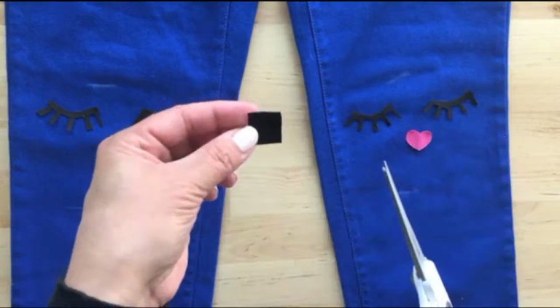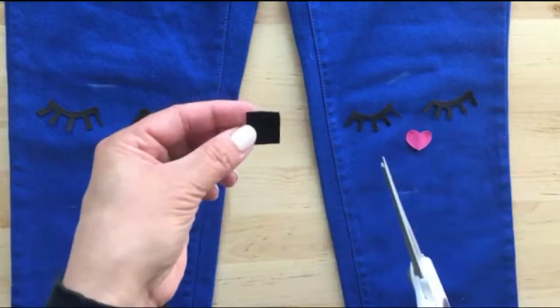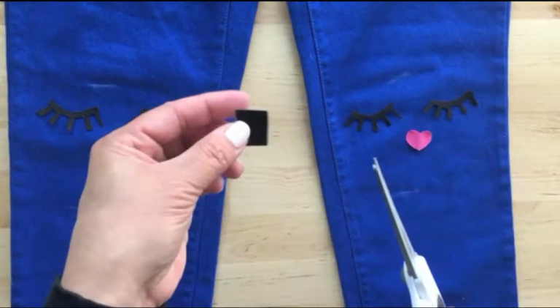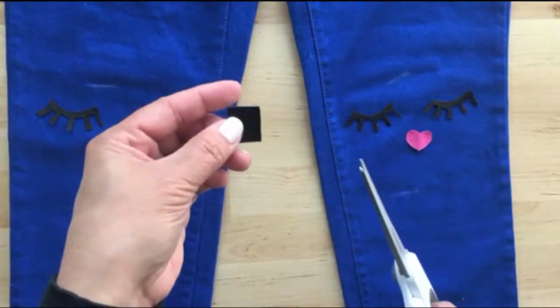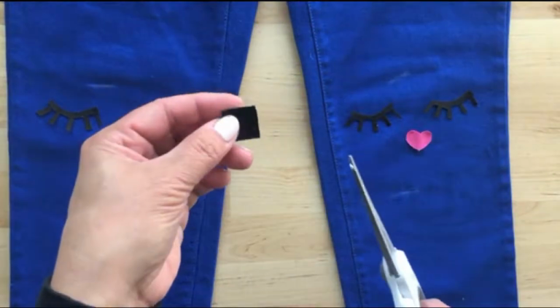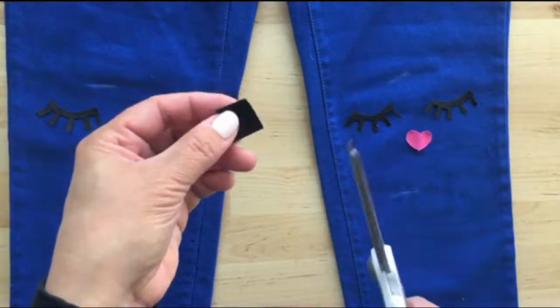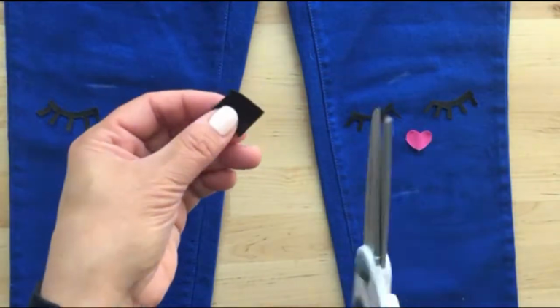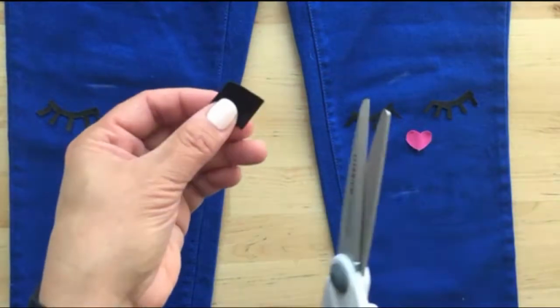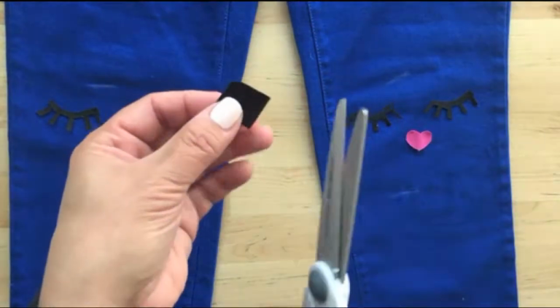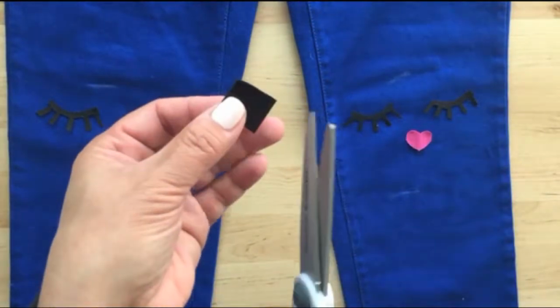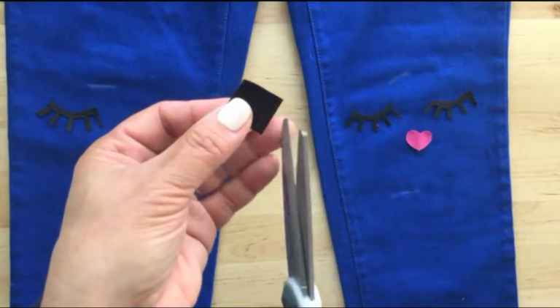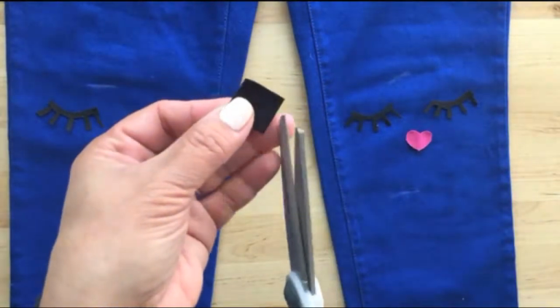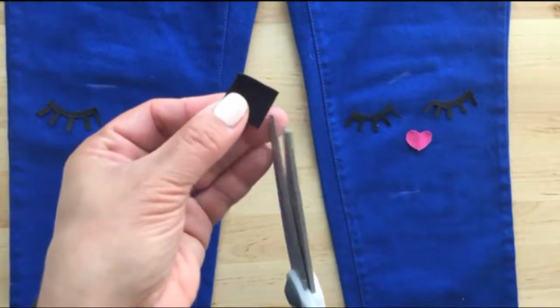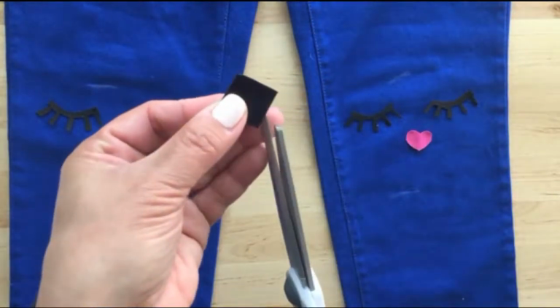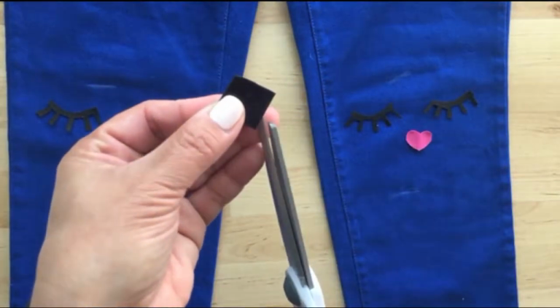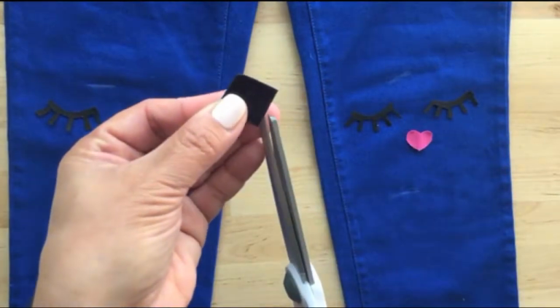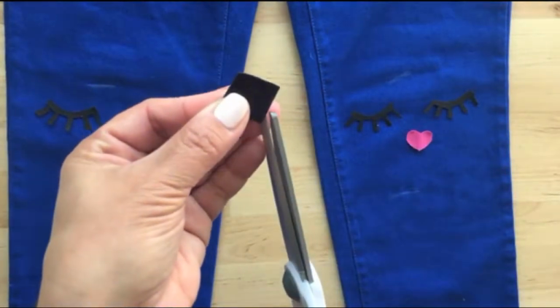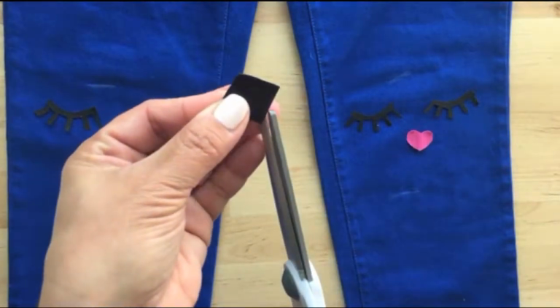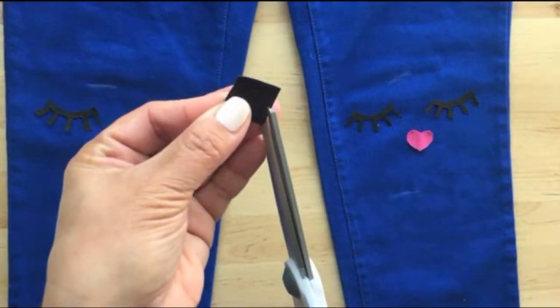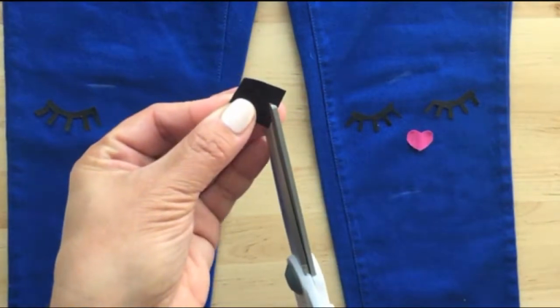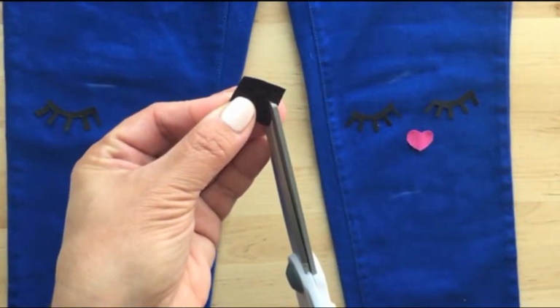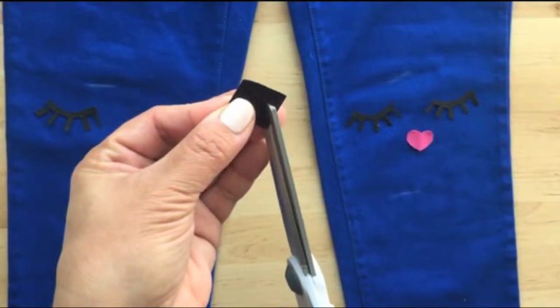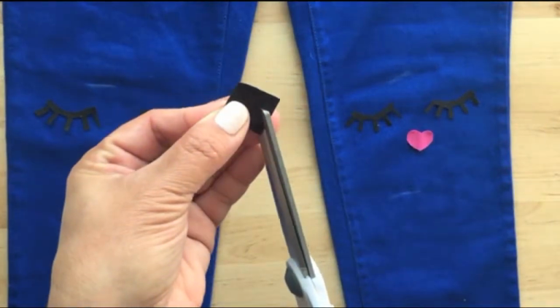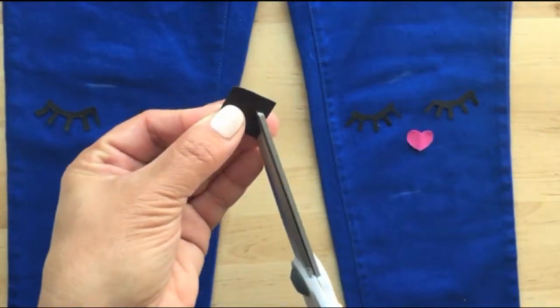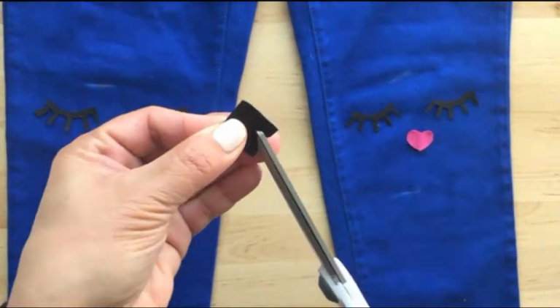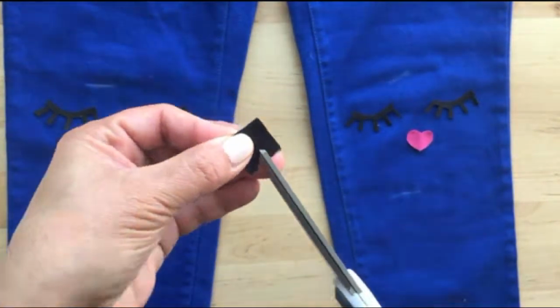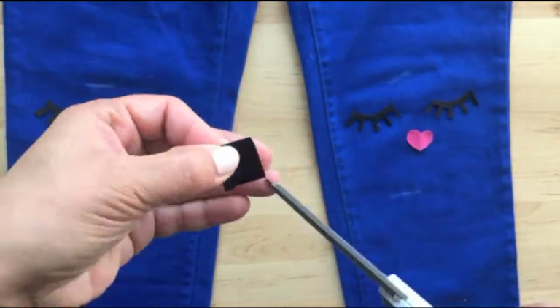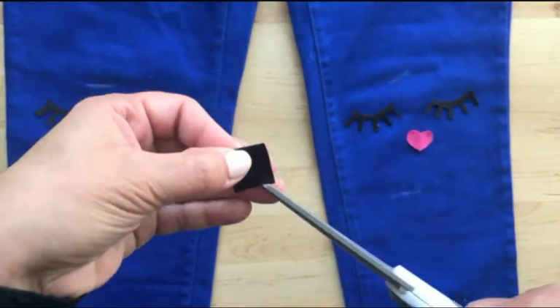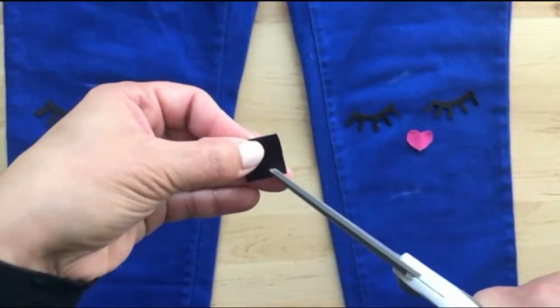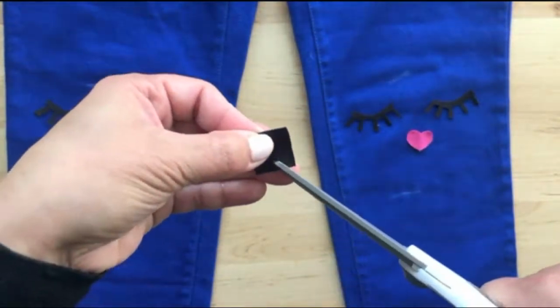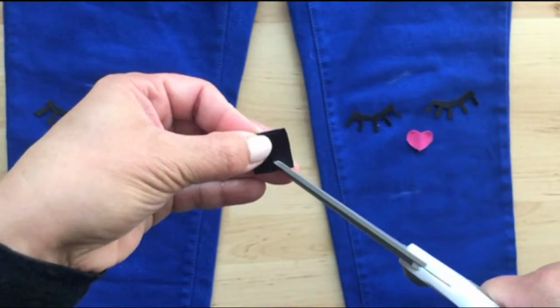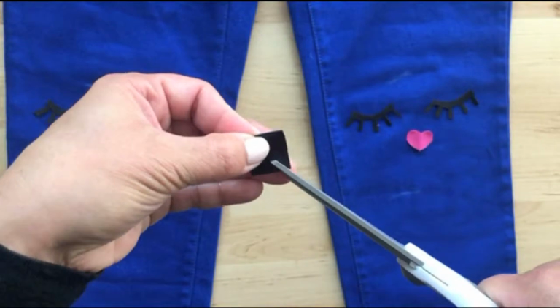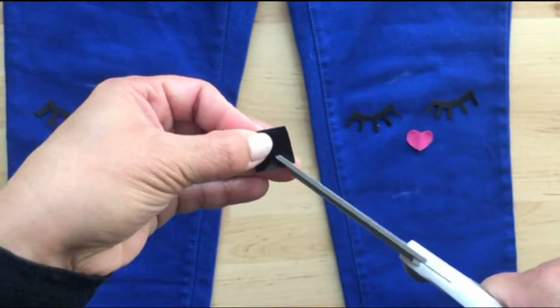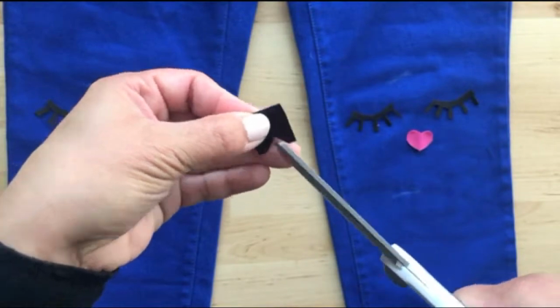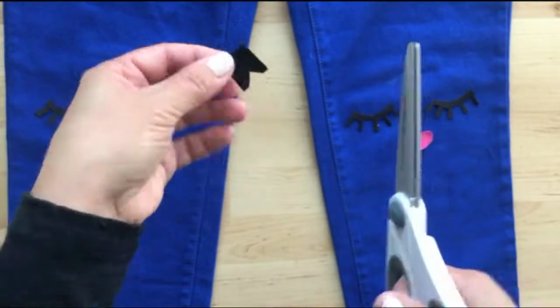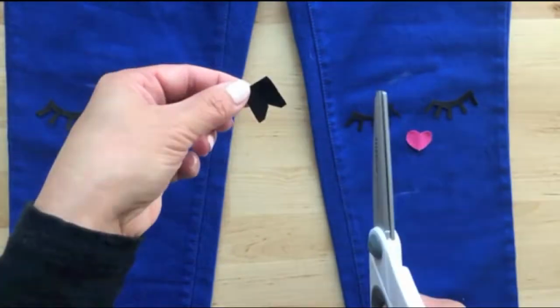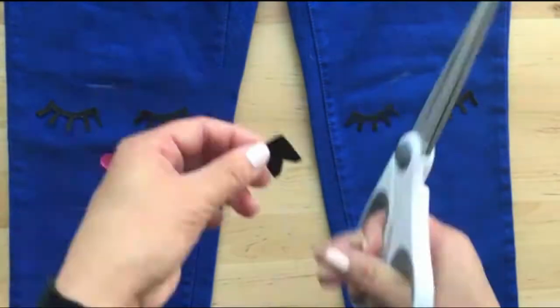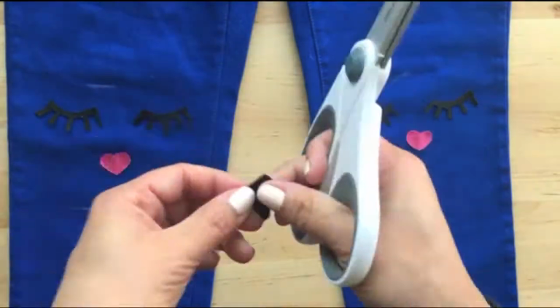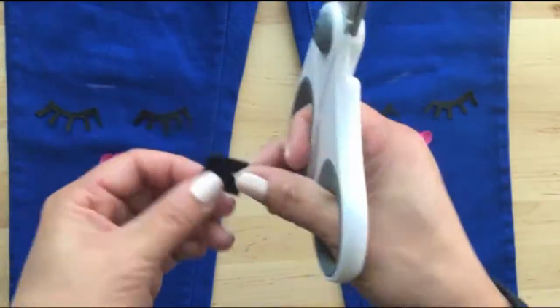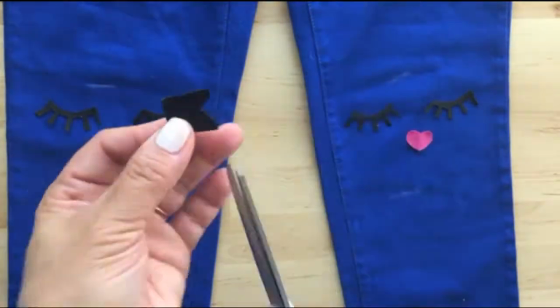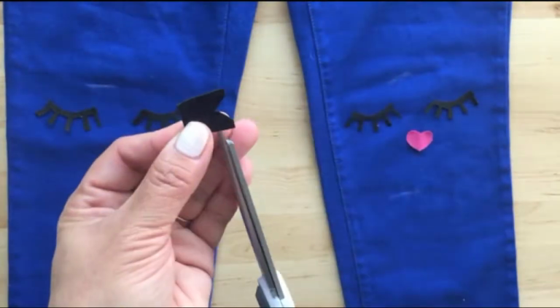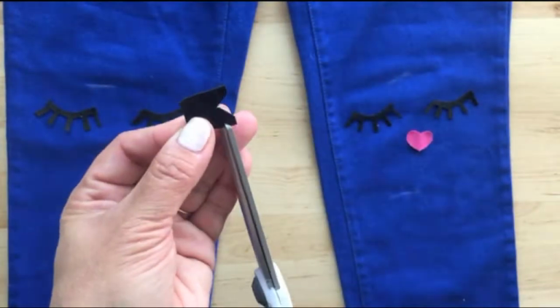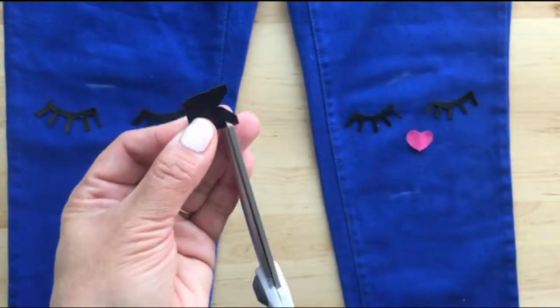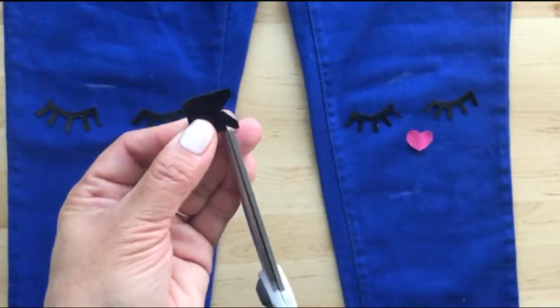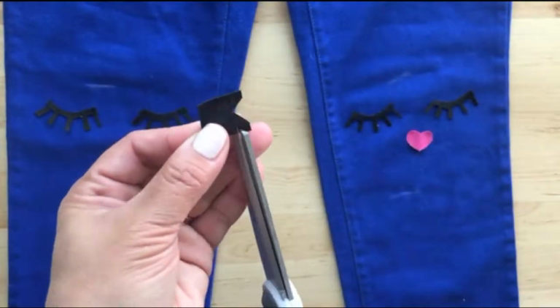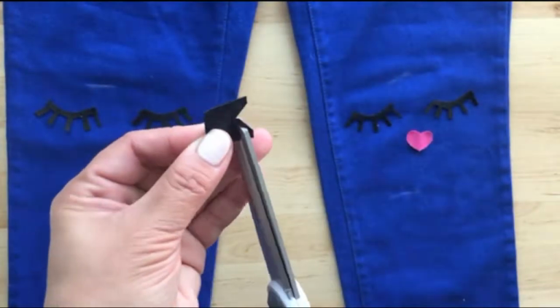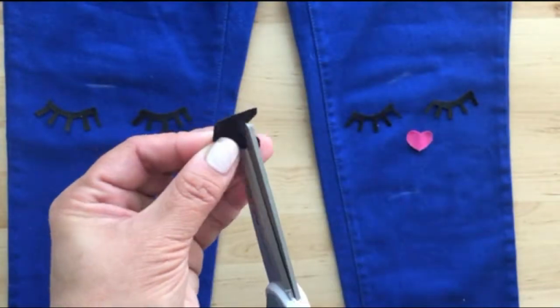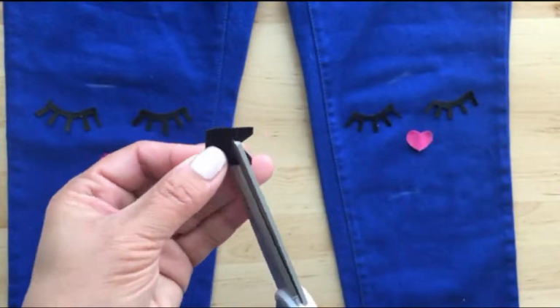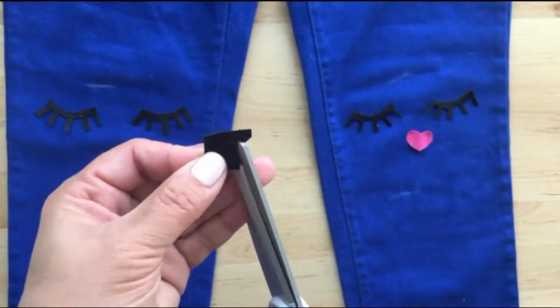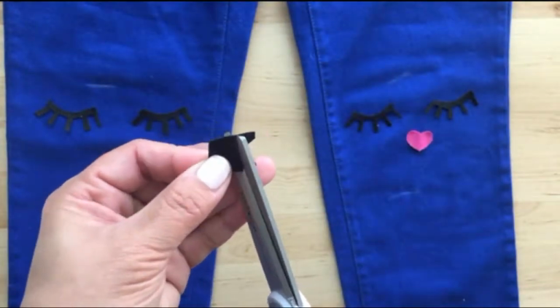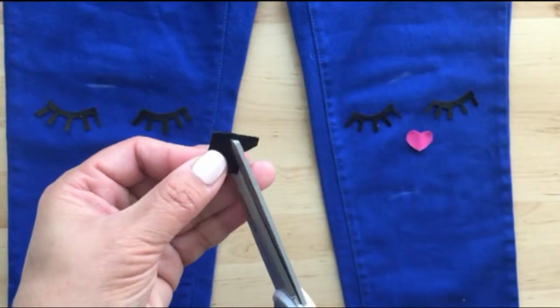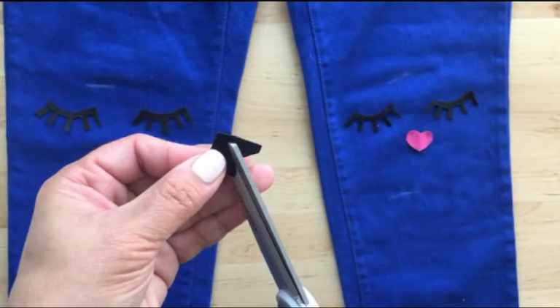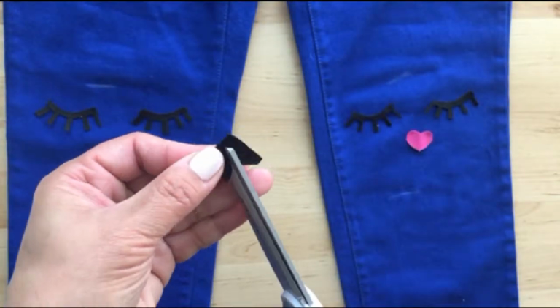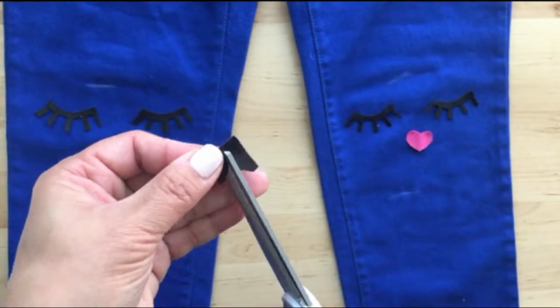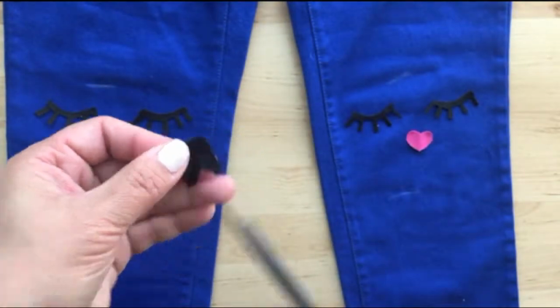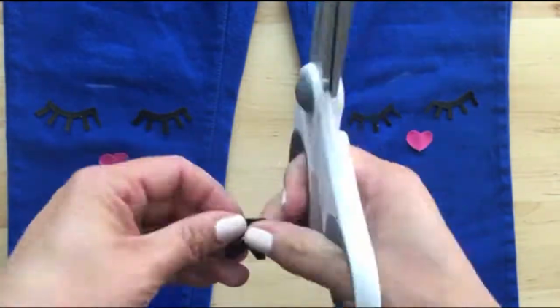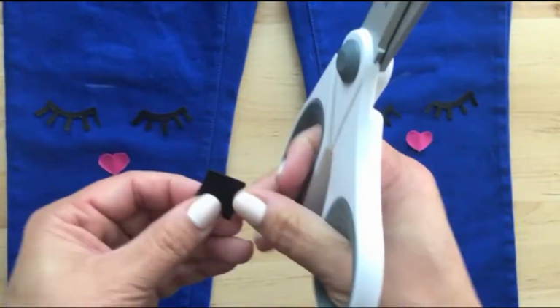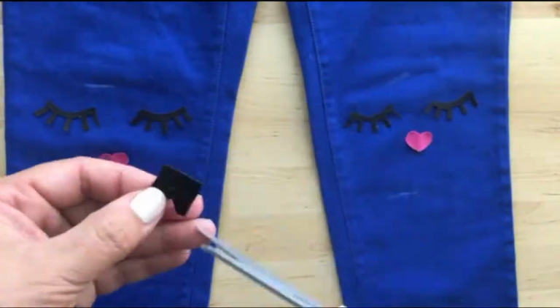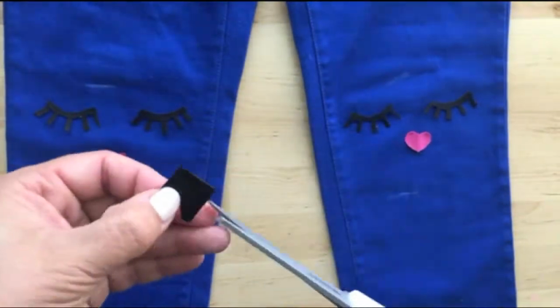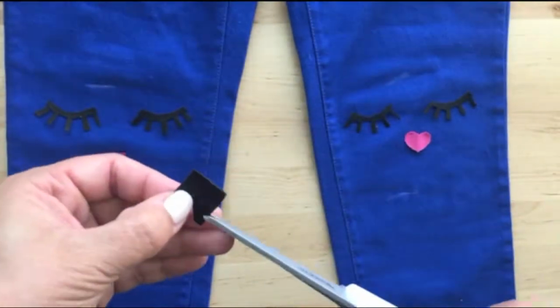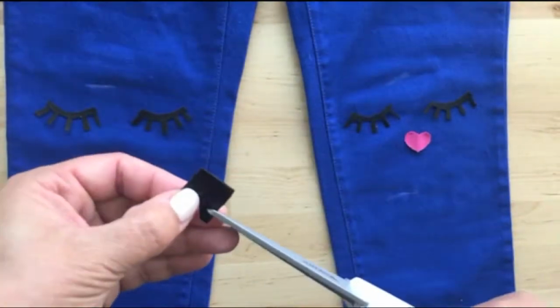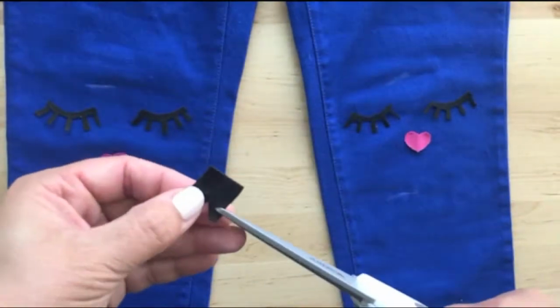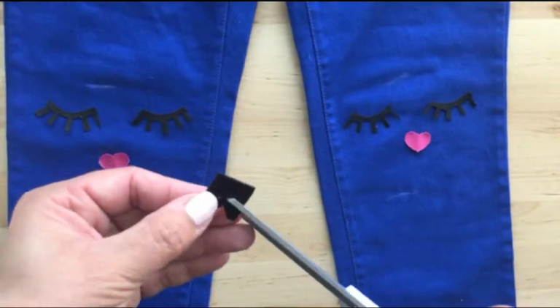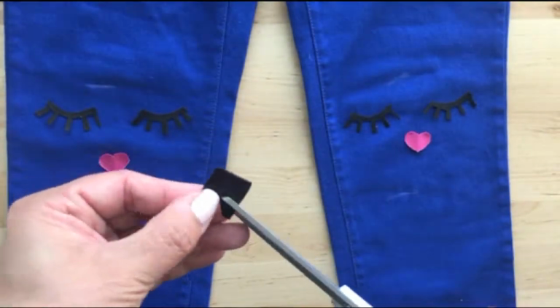Next is the little piece that goes underneath the nose. Start with a small black square and cut out a little V-shape.